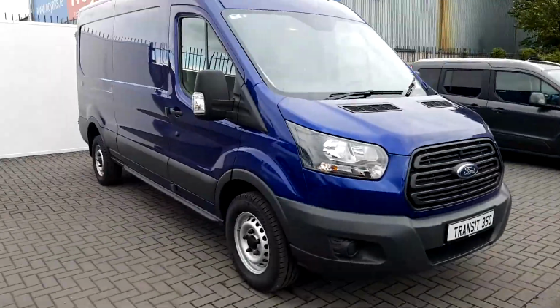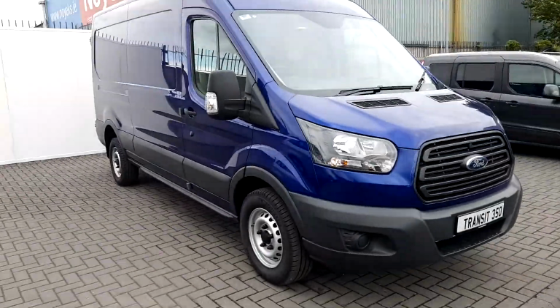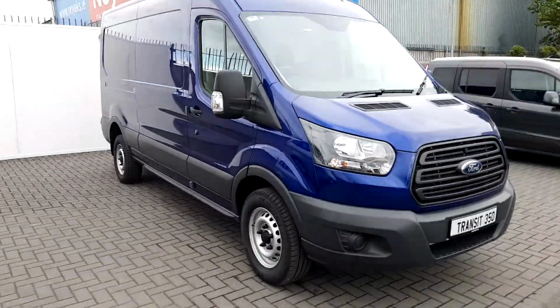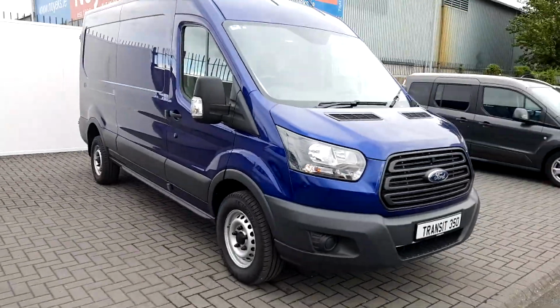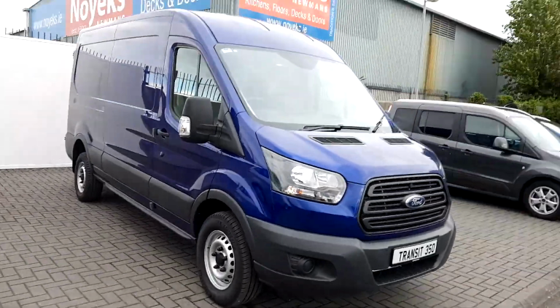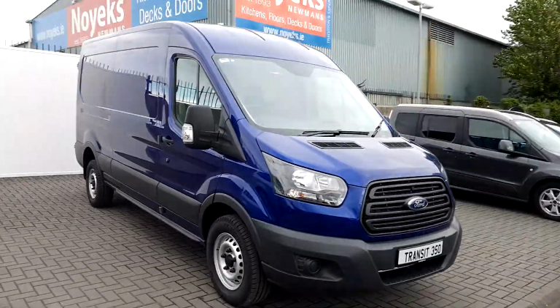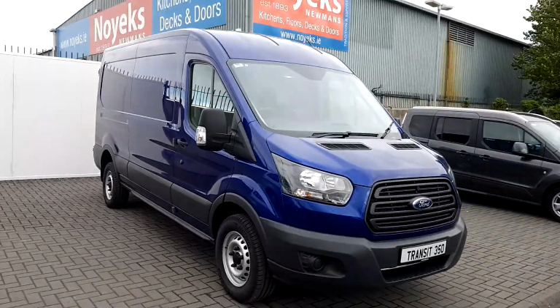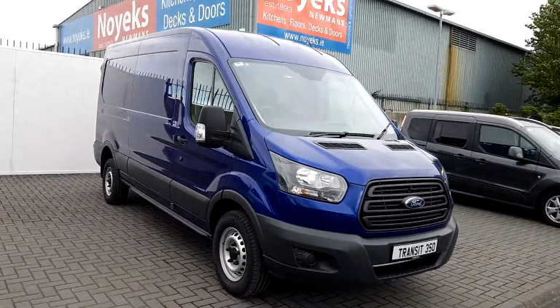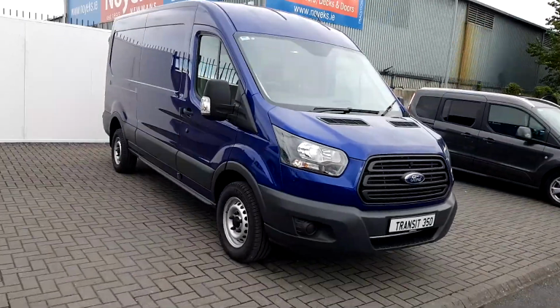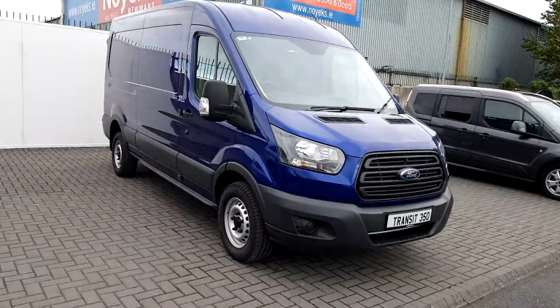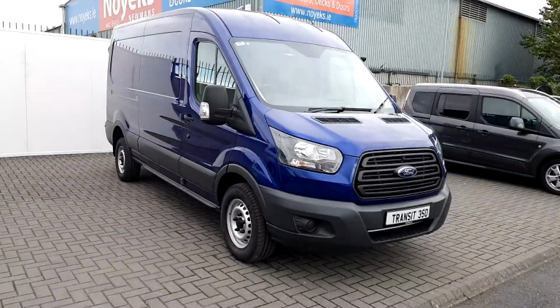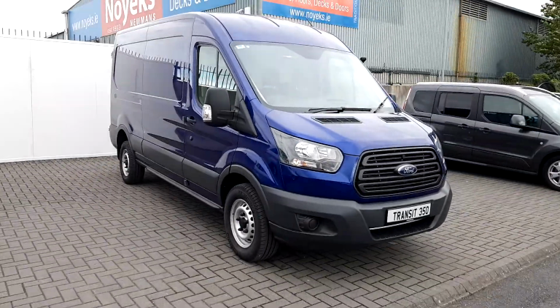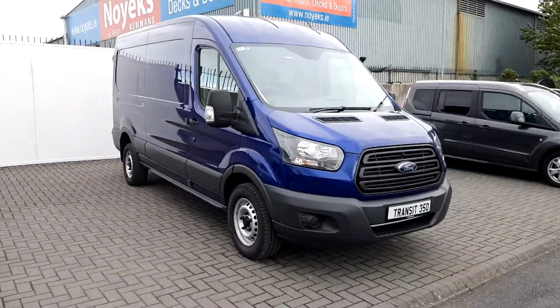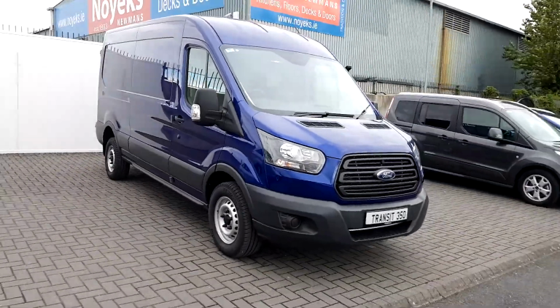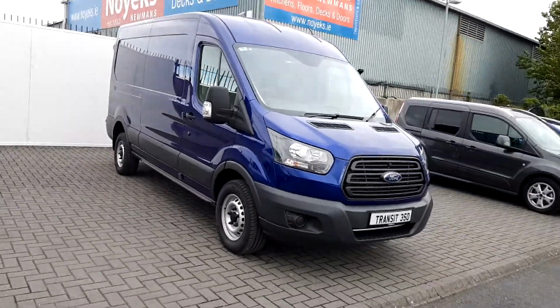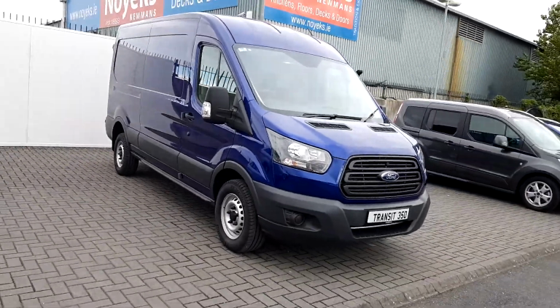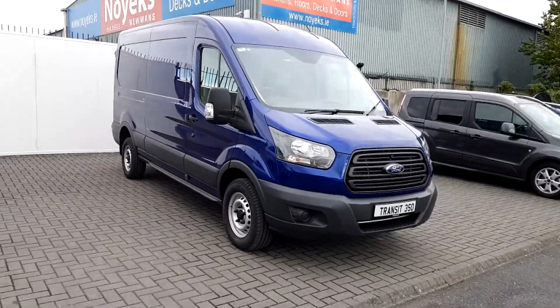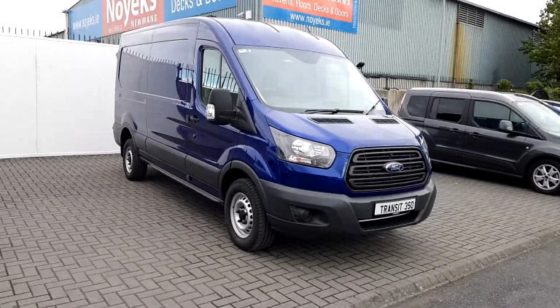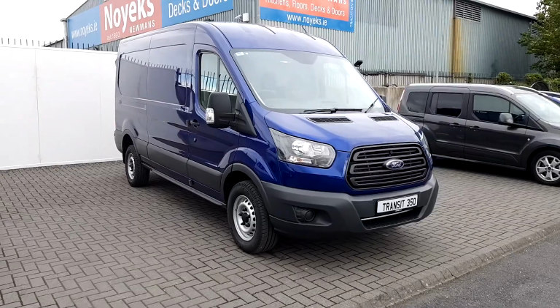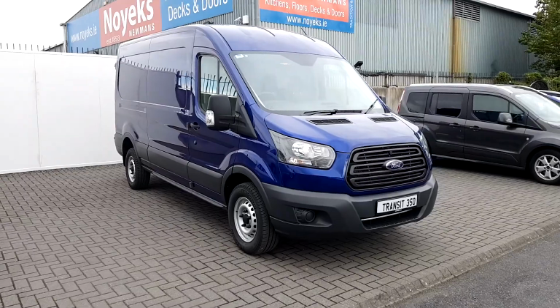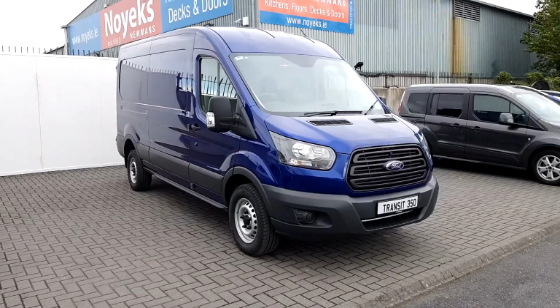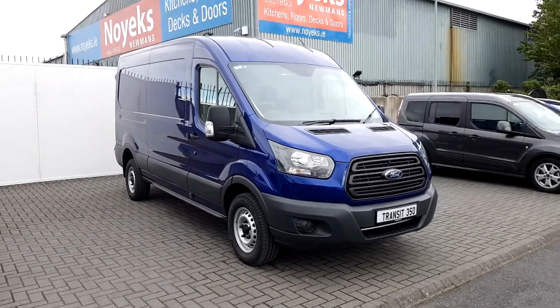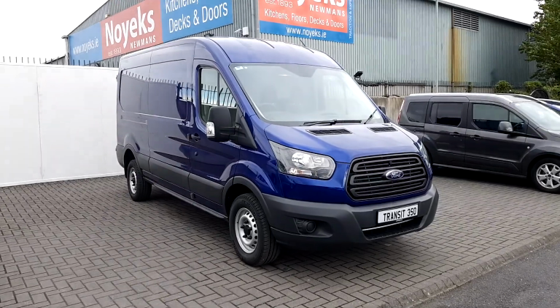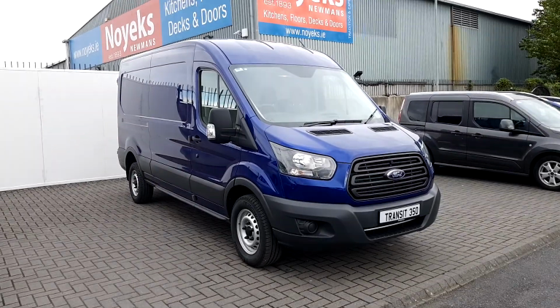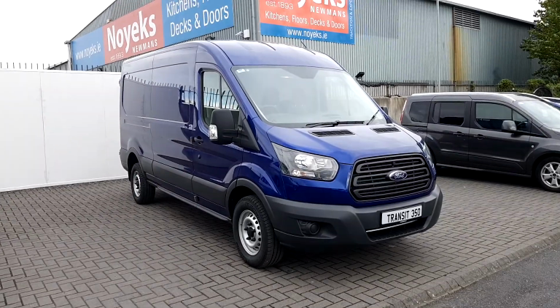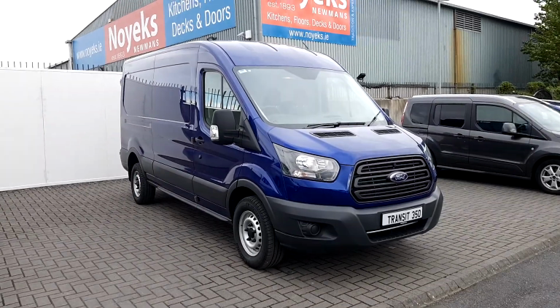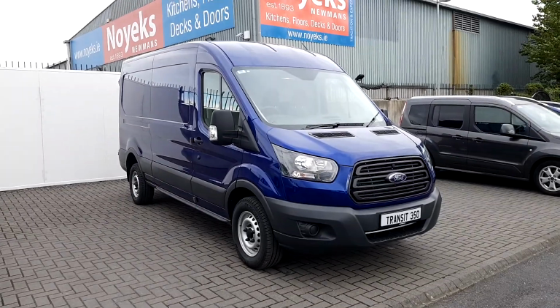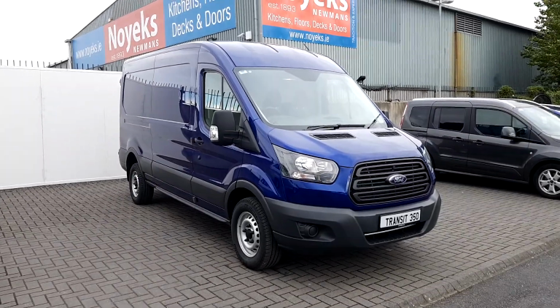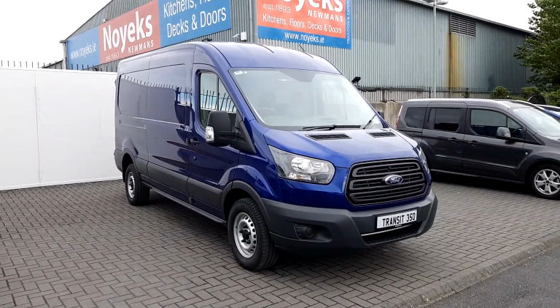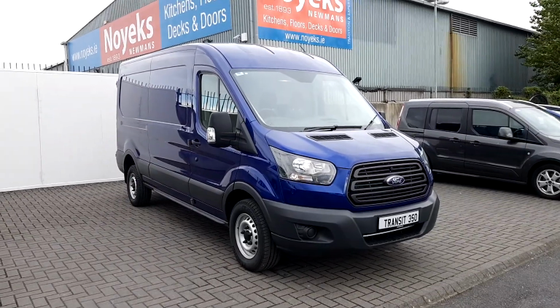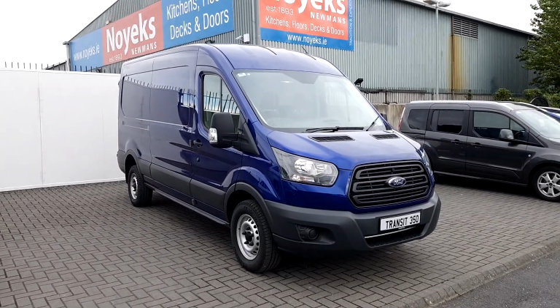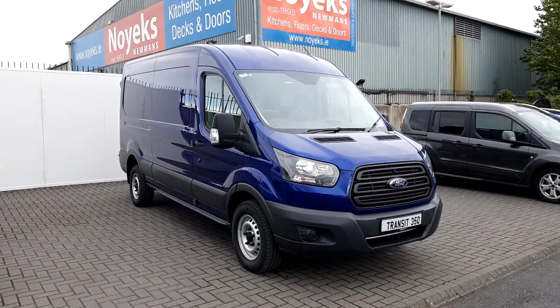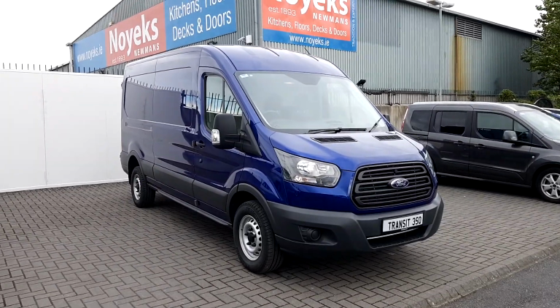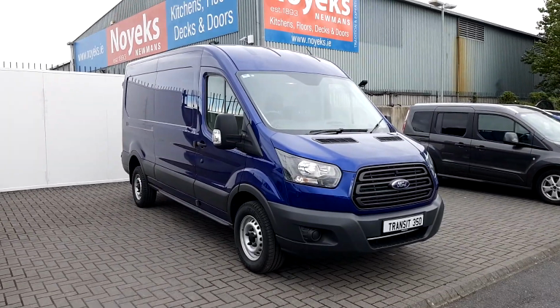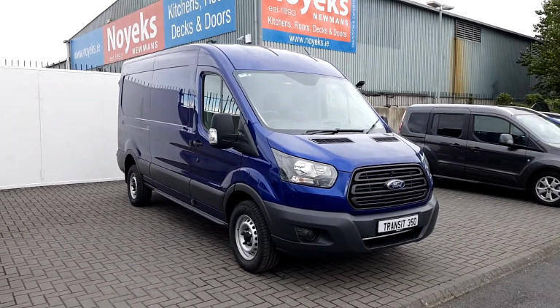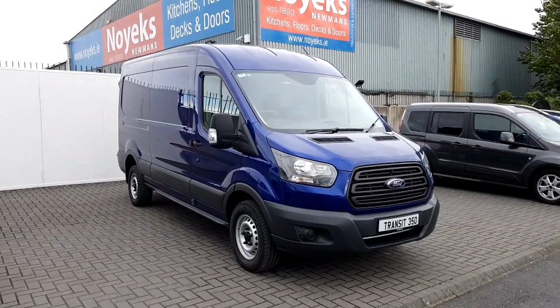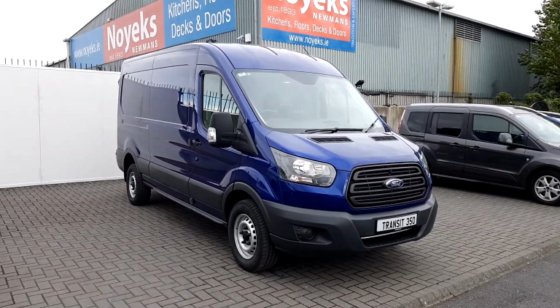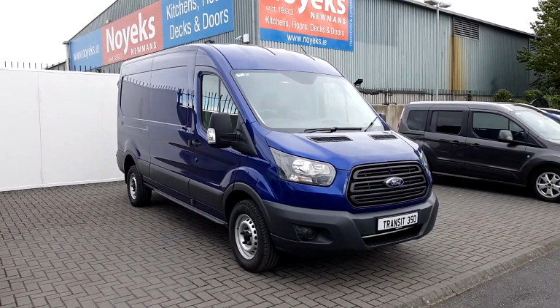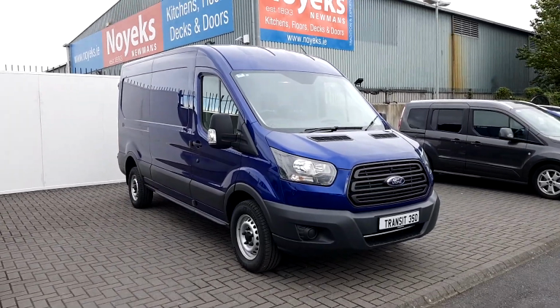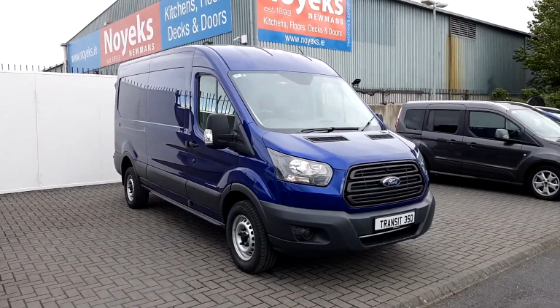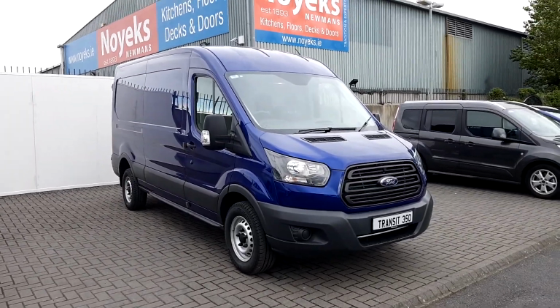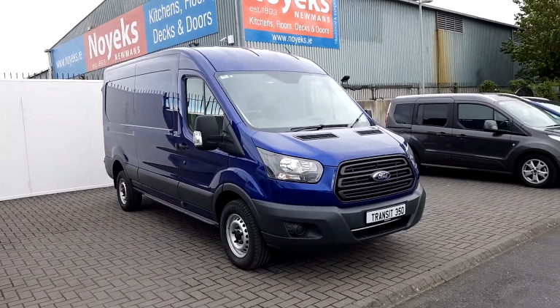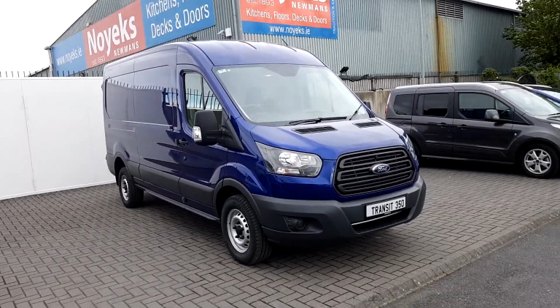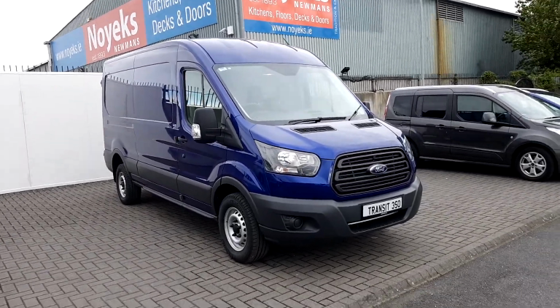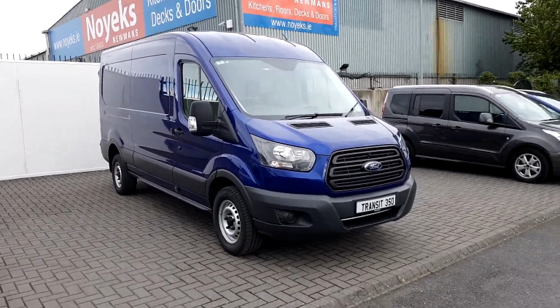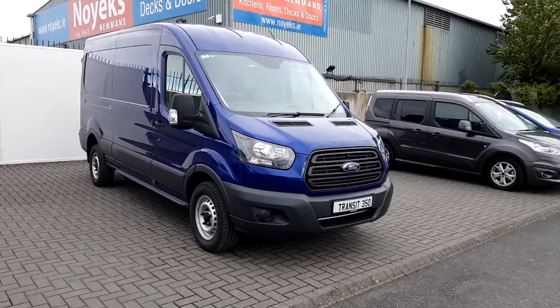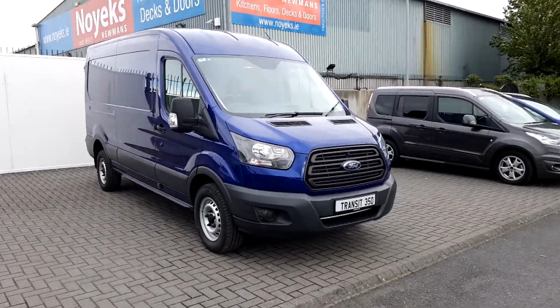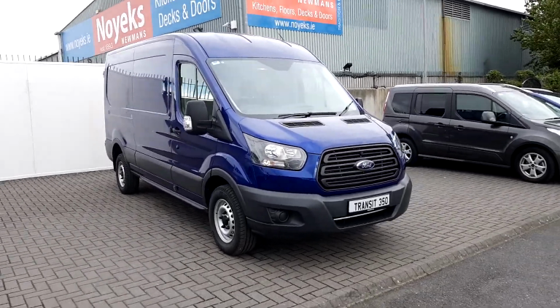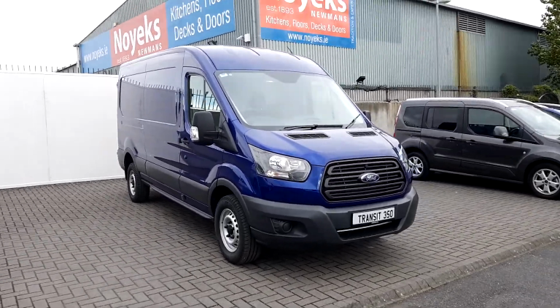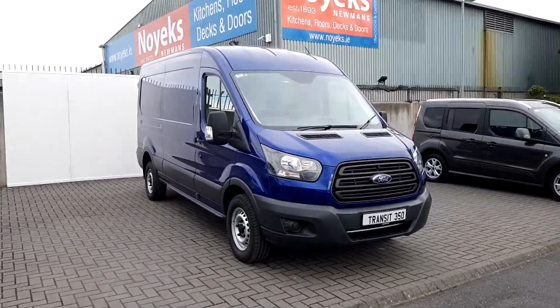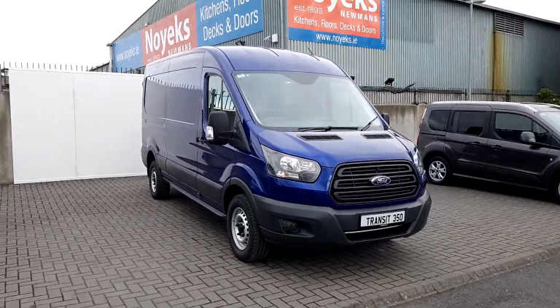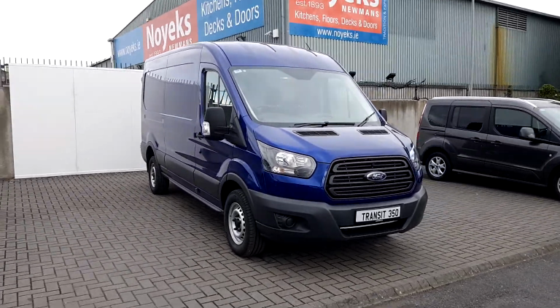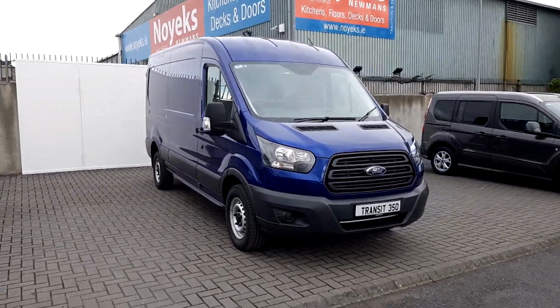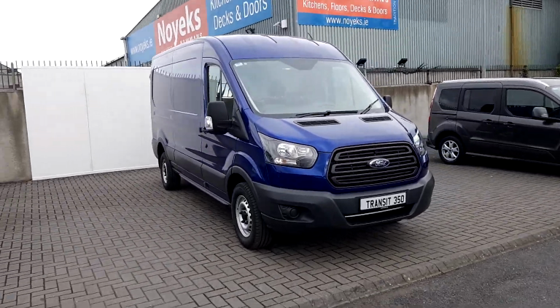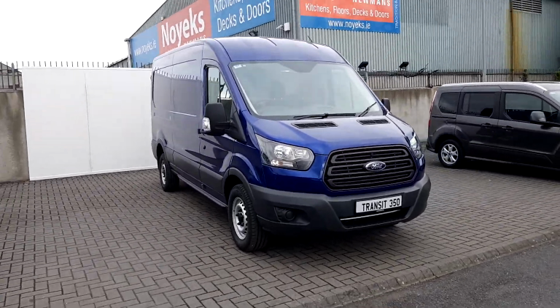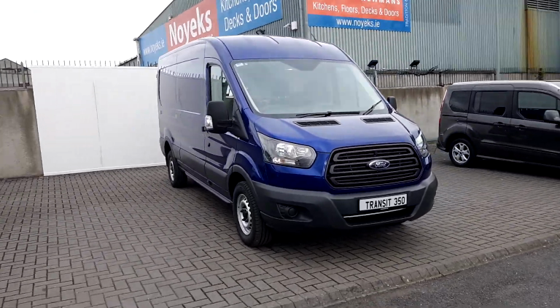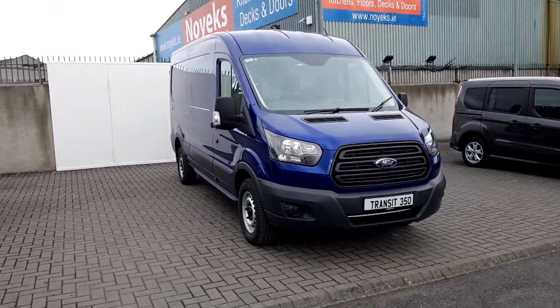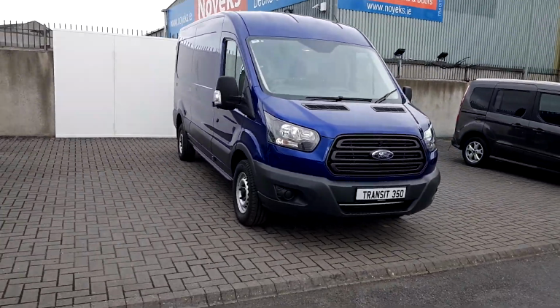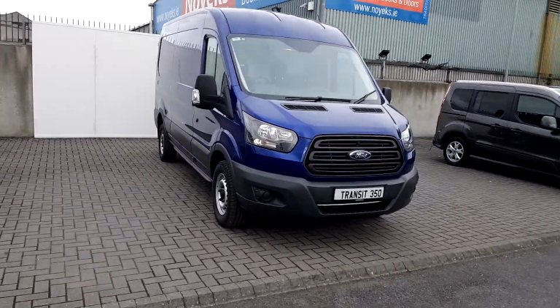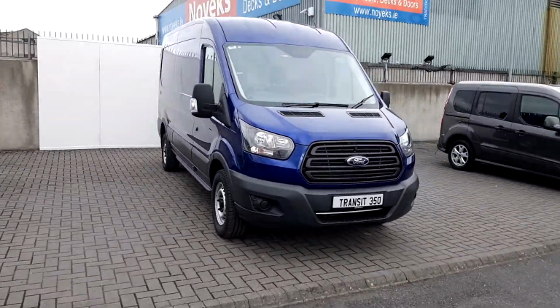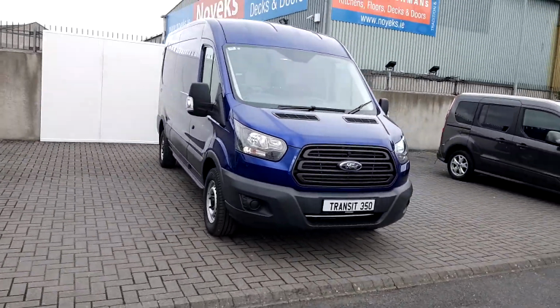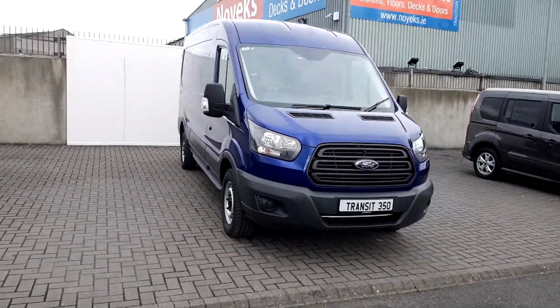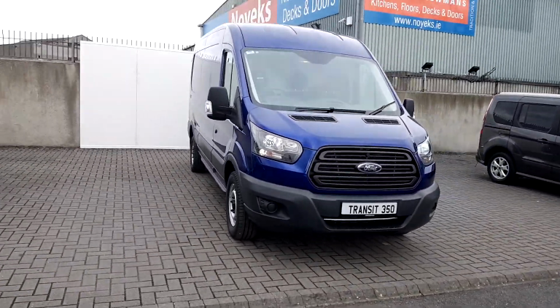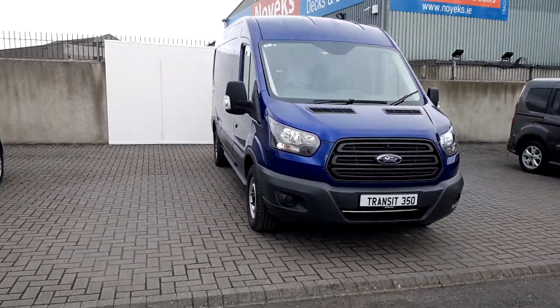For more information on this van here please visit us online at joeduffy.ie or come visit us at Joe Duffy Ford. Thank you.